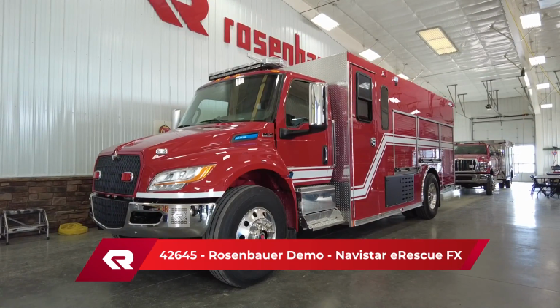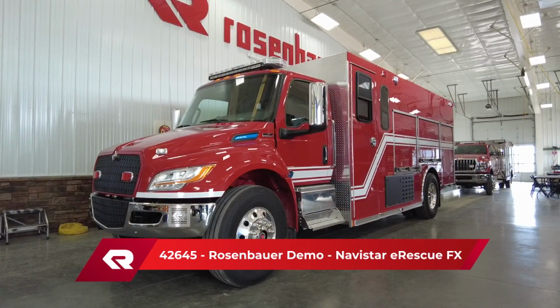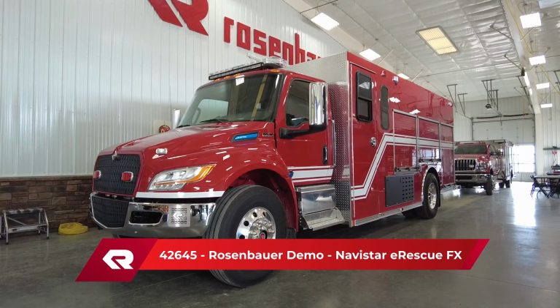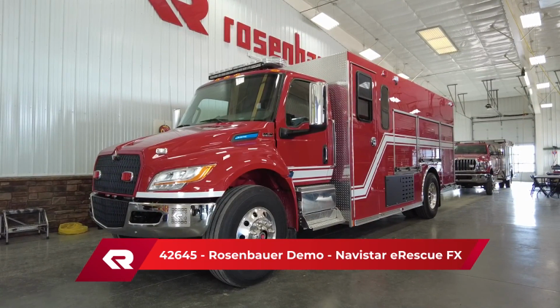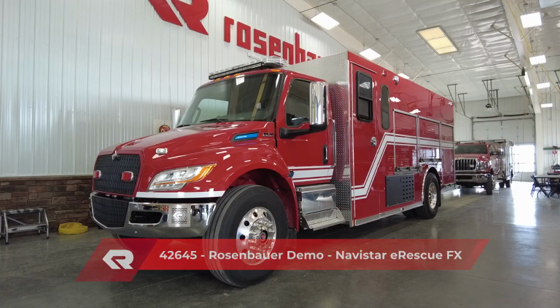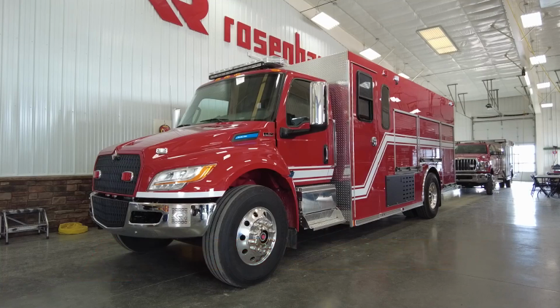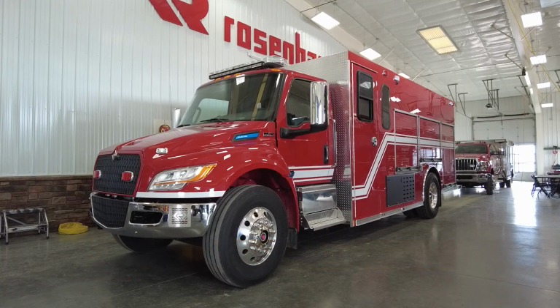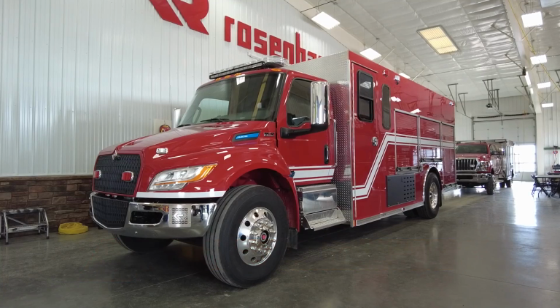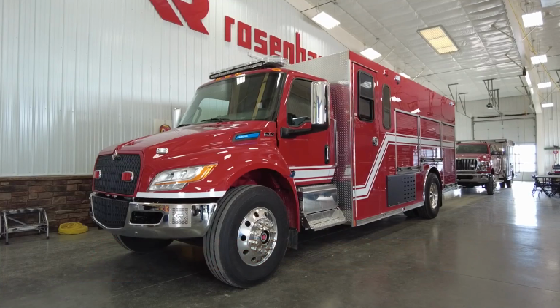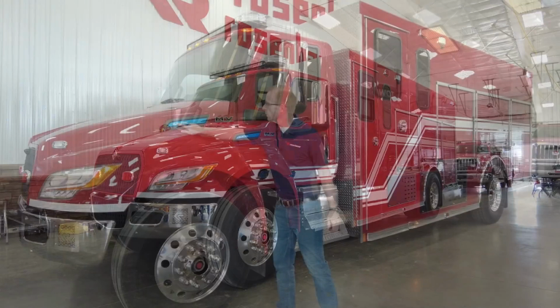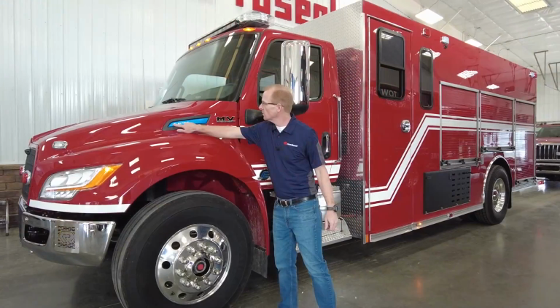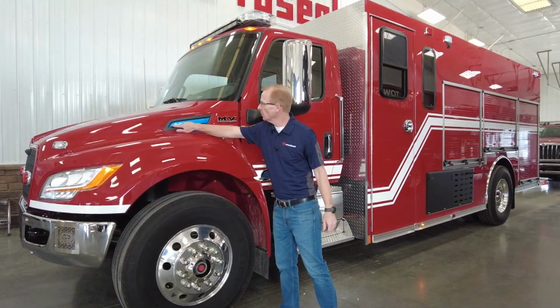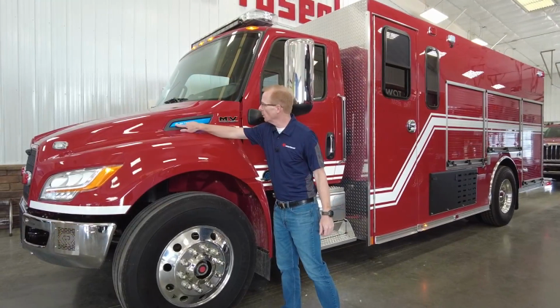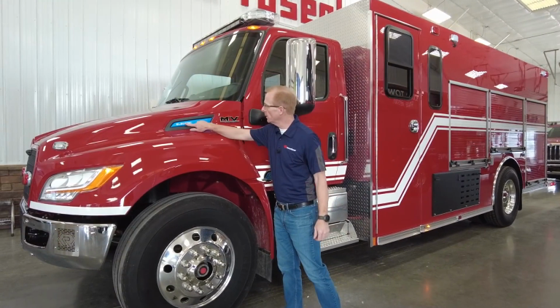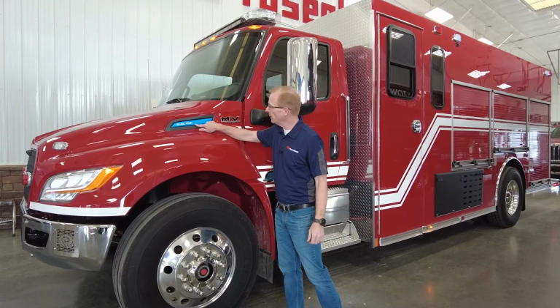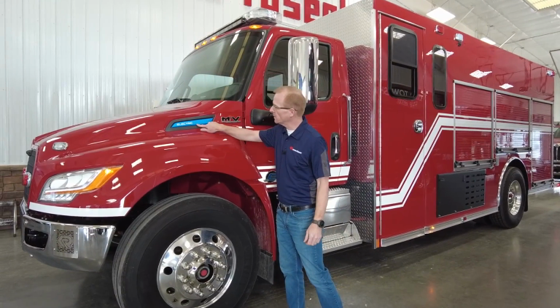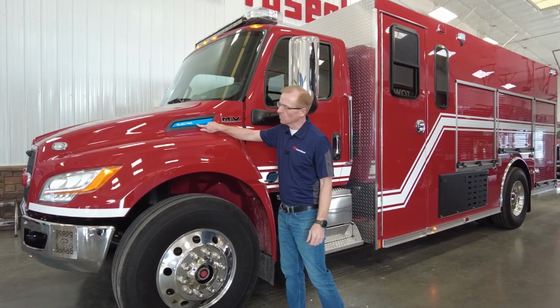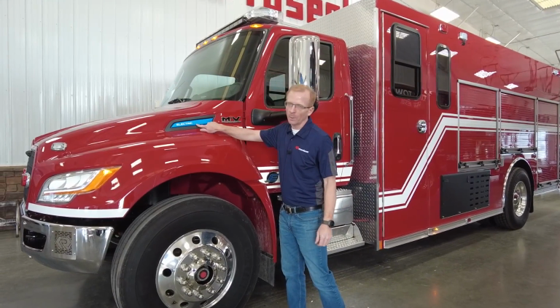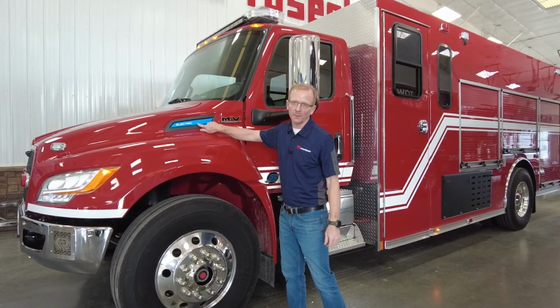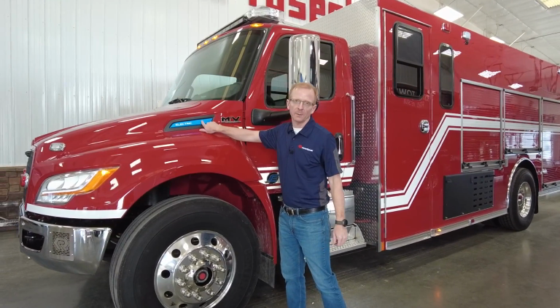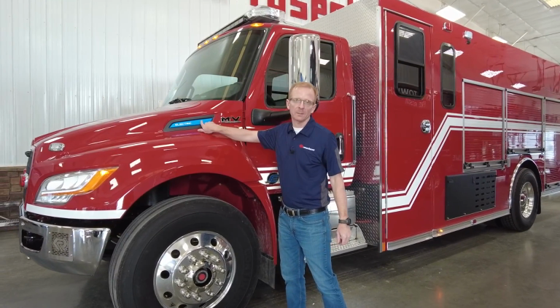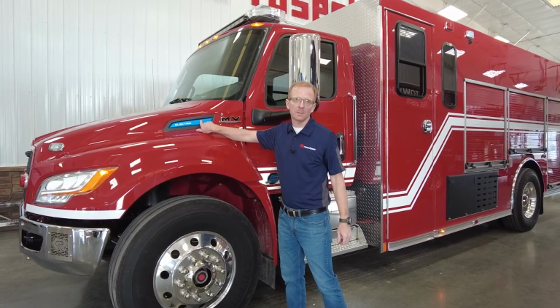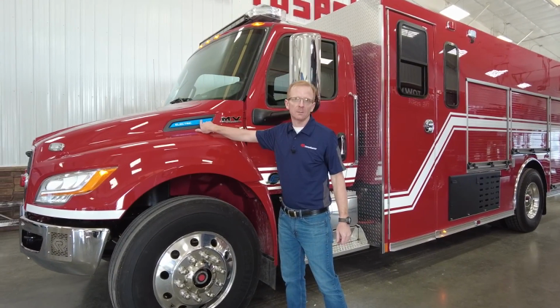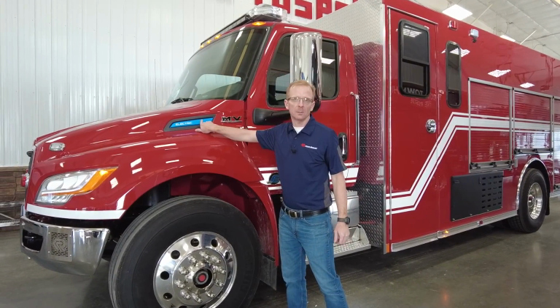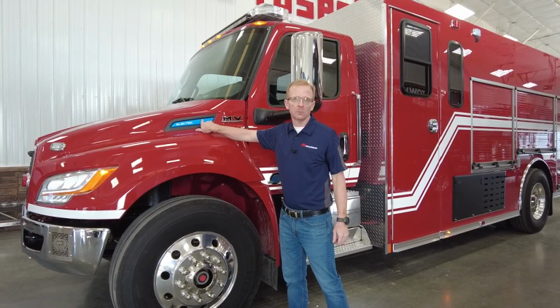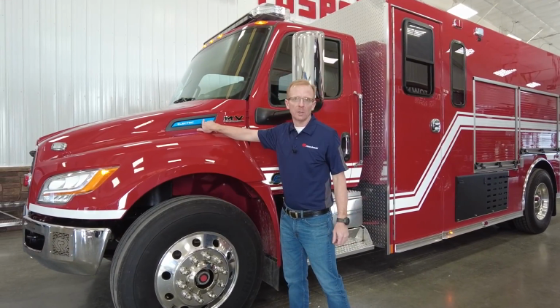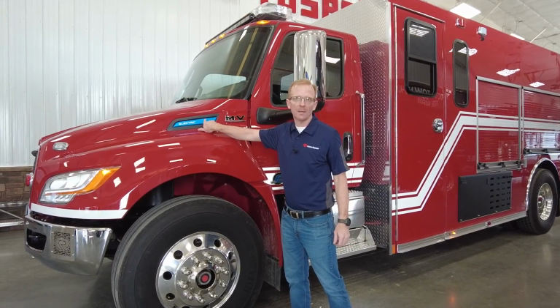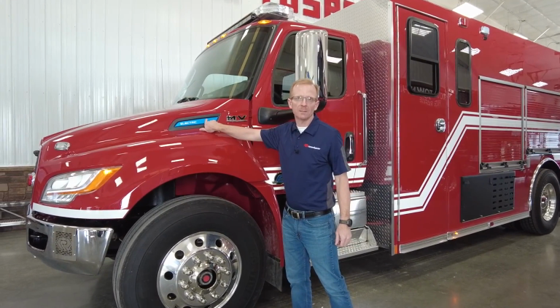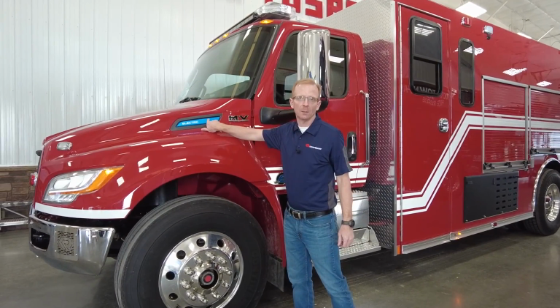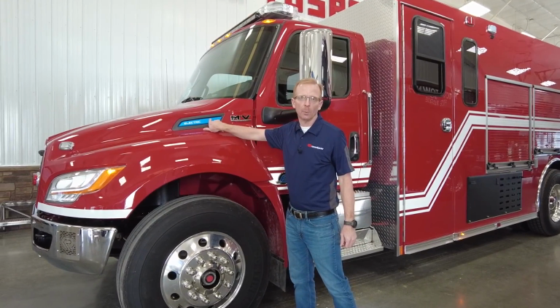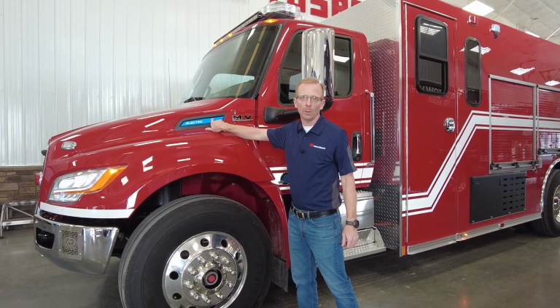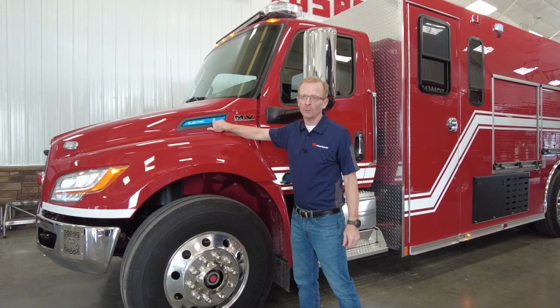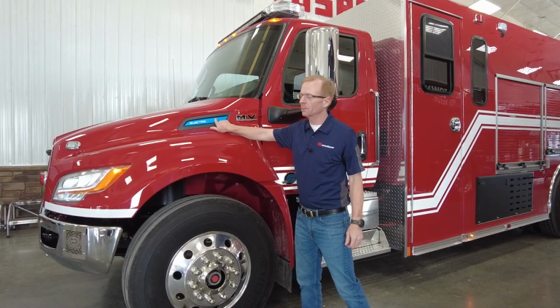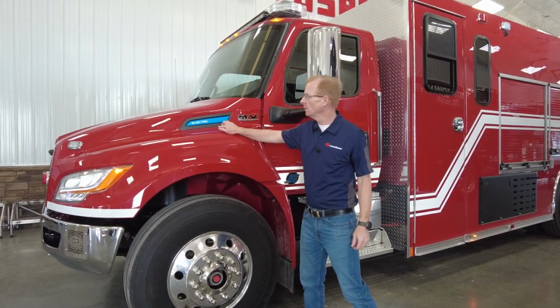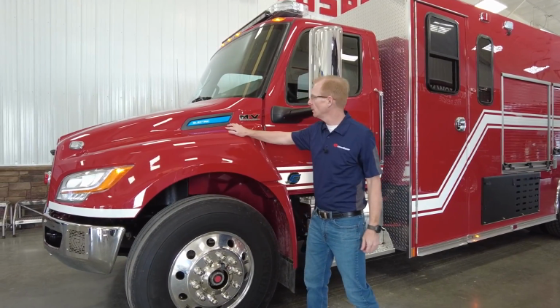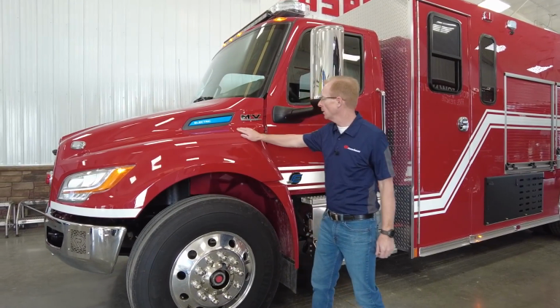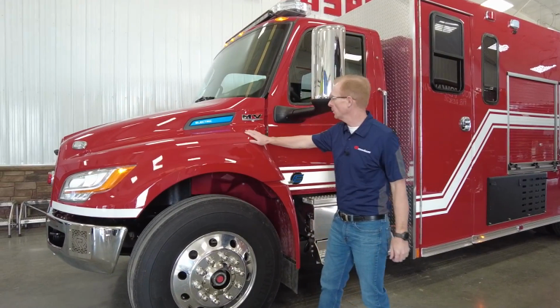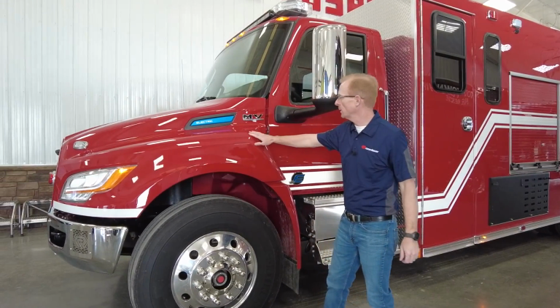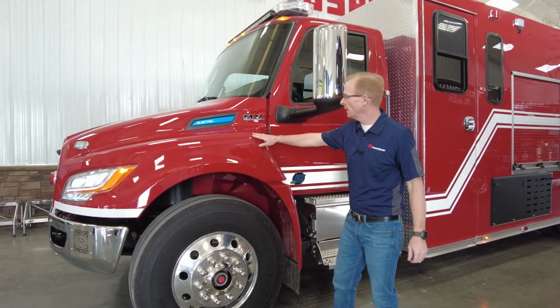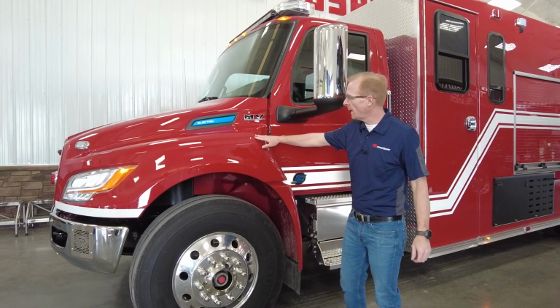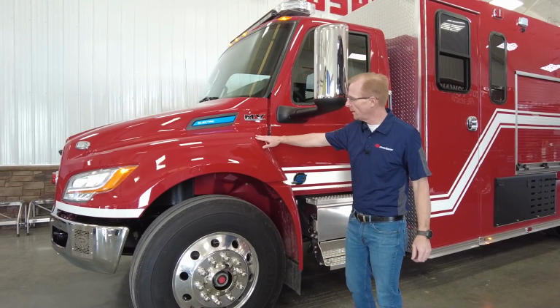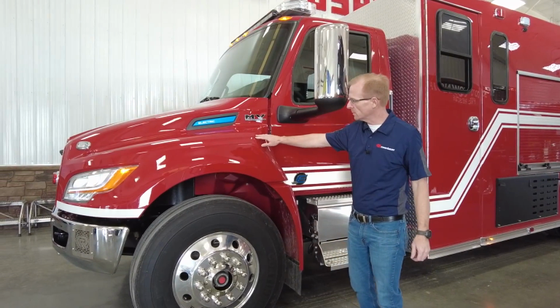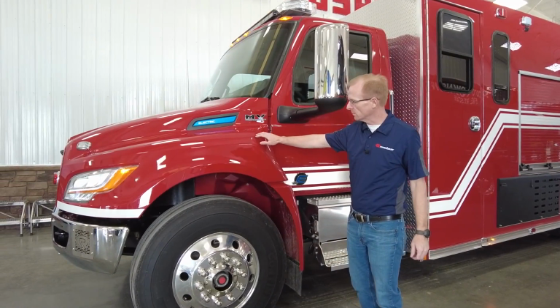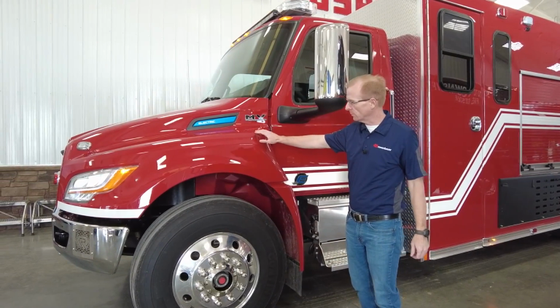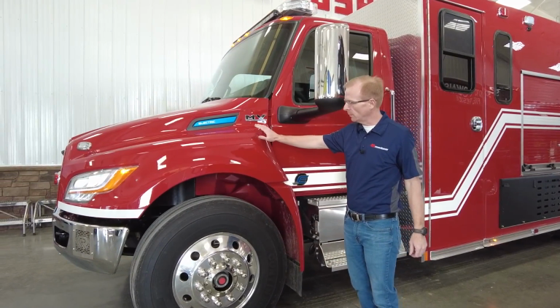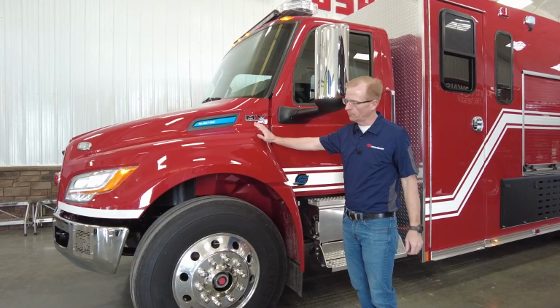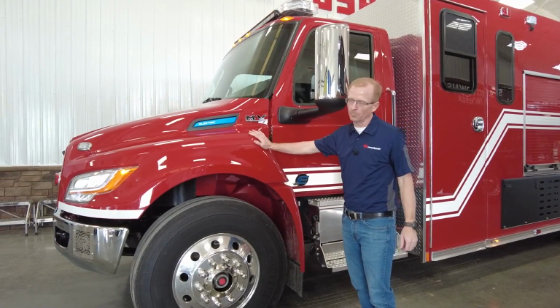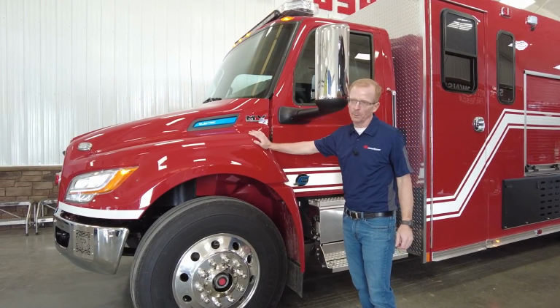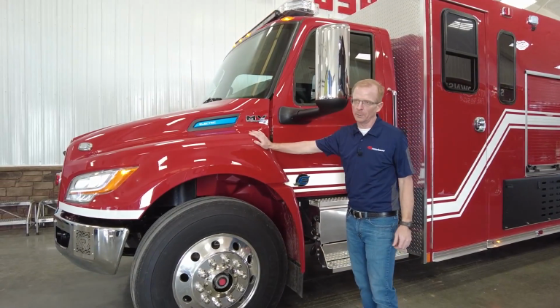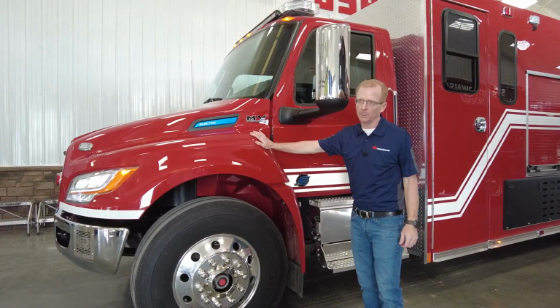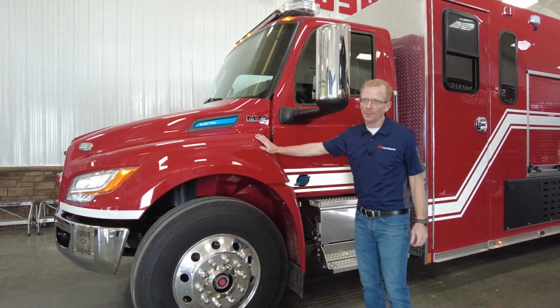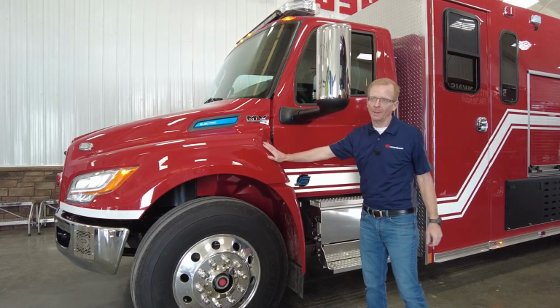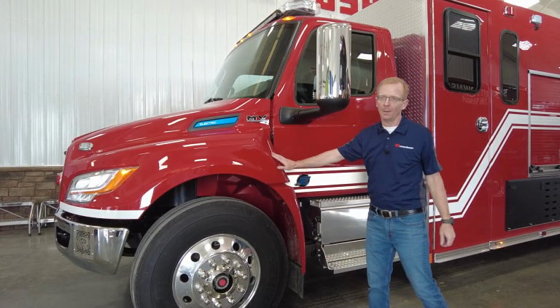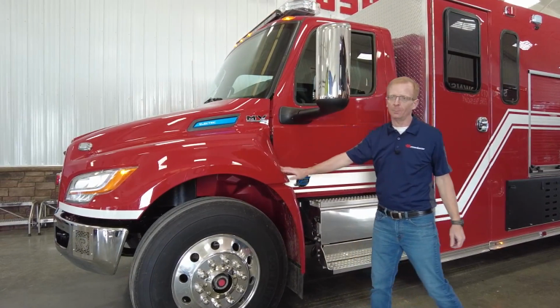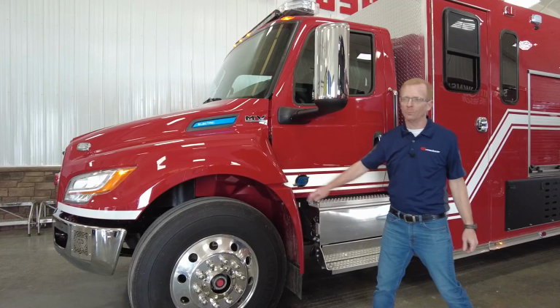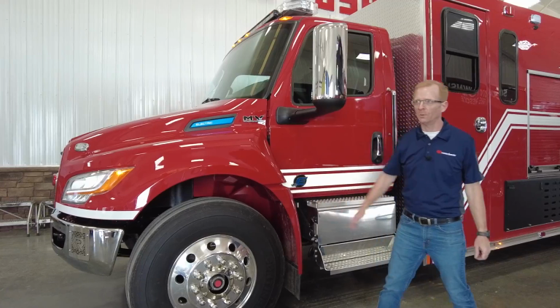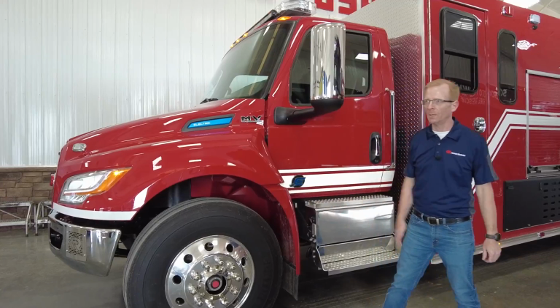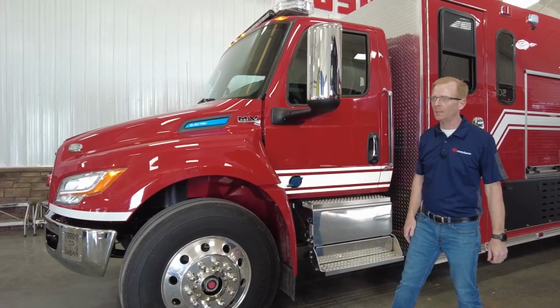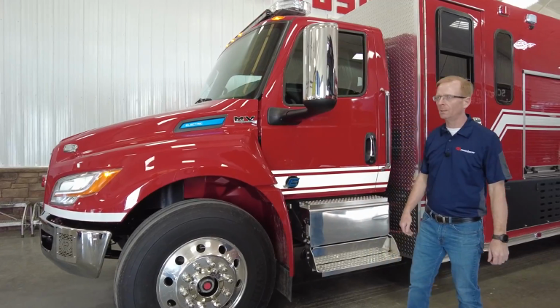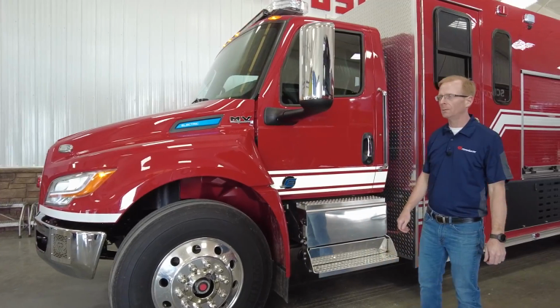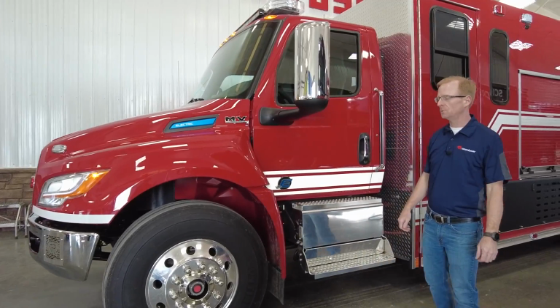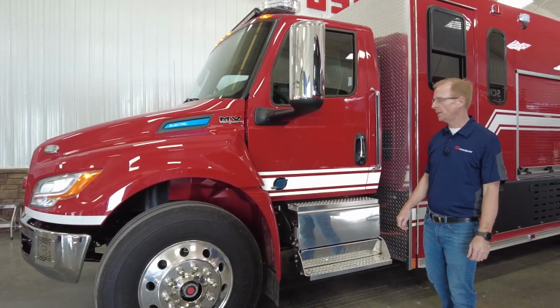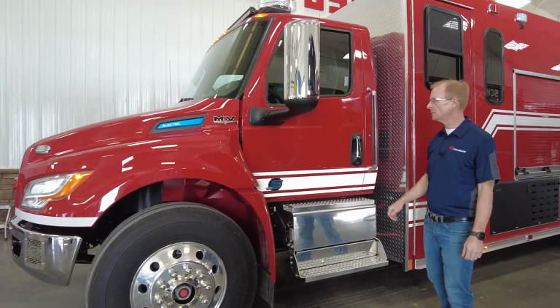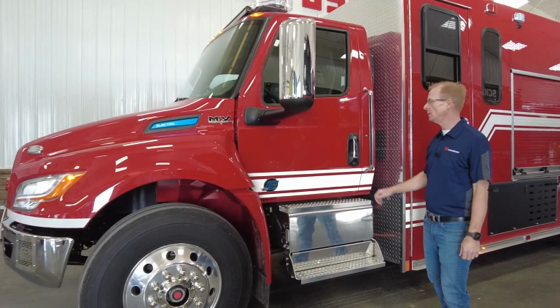Of course, we have the electric symbol here. That's the one thing that sets this chassis apart. Other than that, it's a very familiar MV chassis.